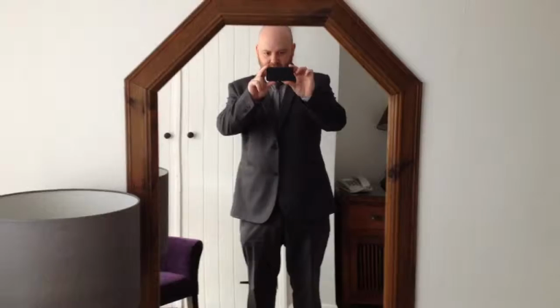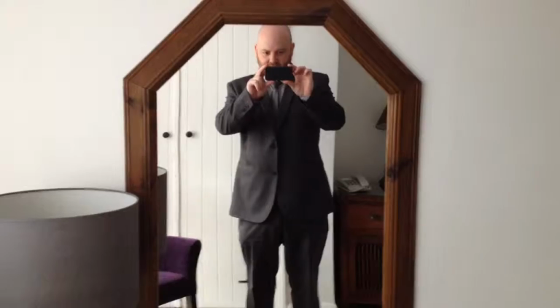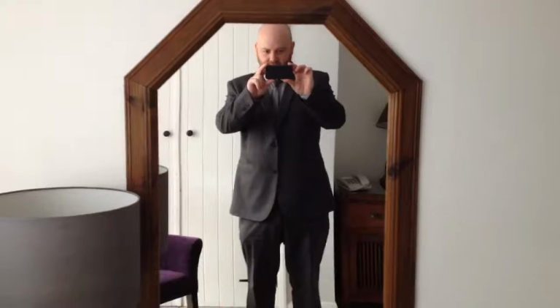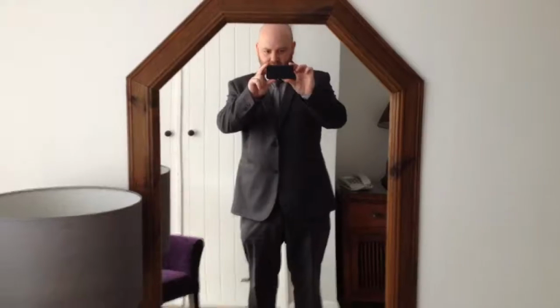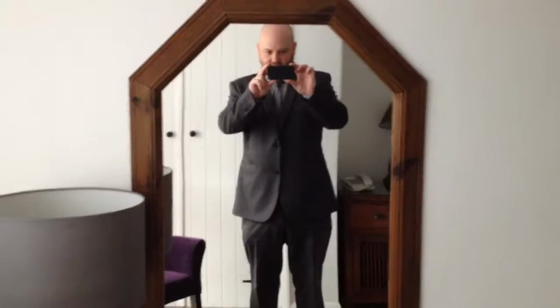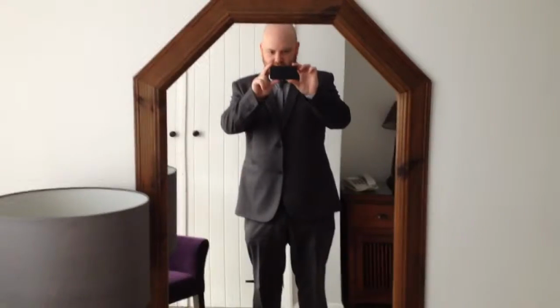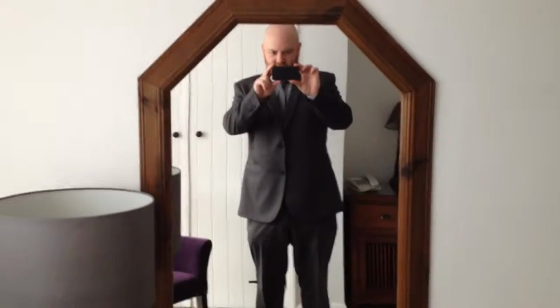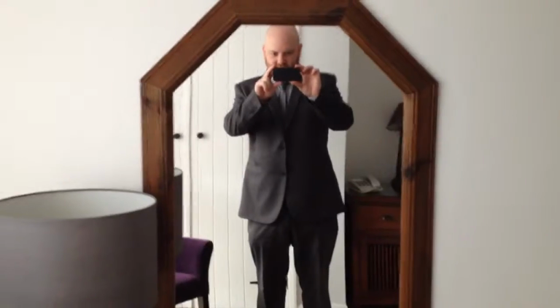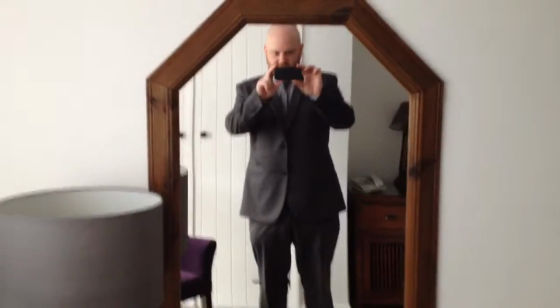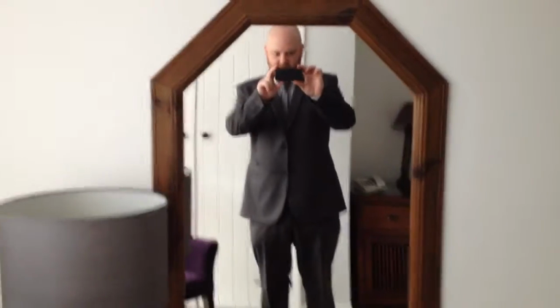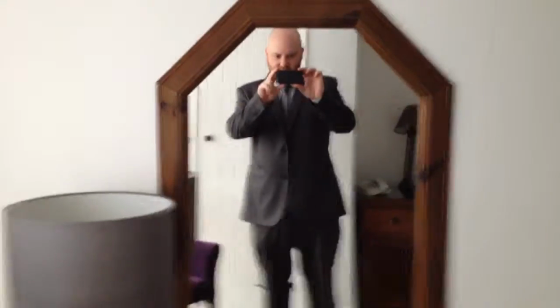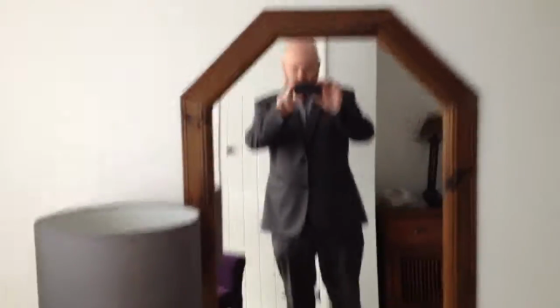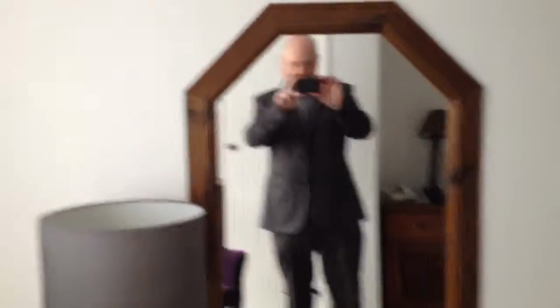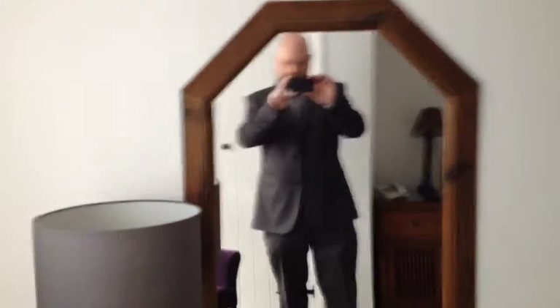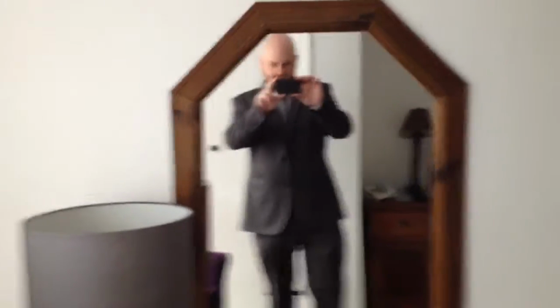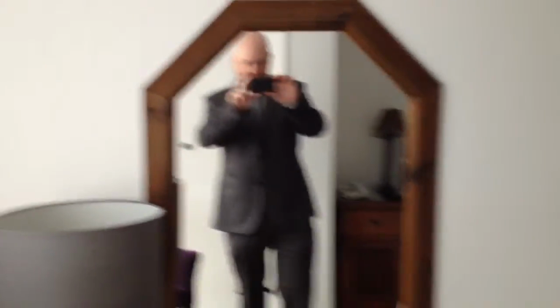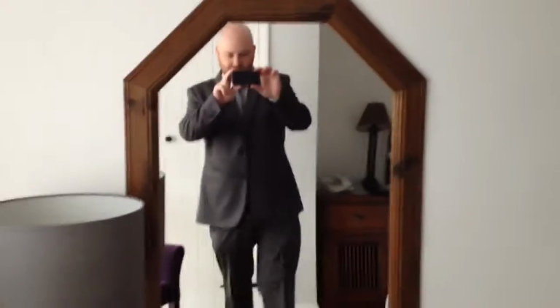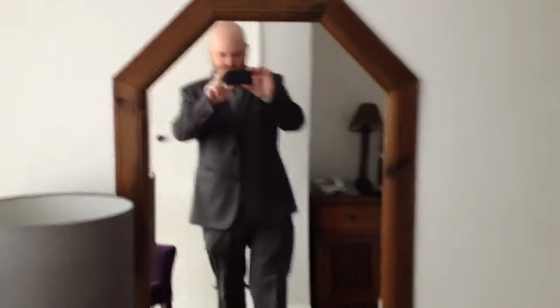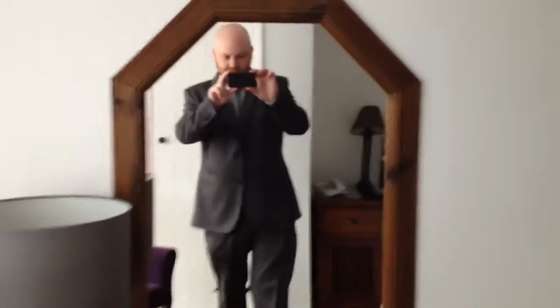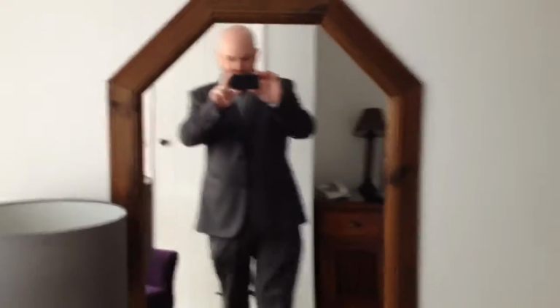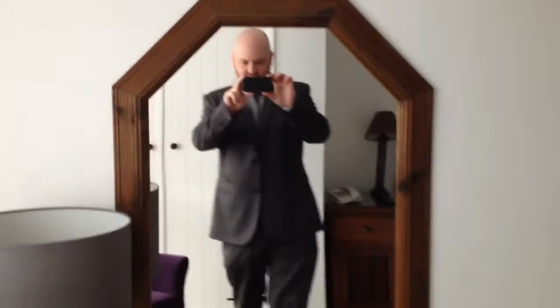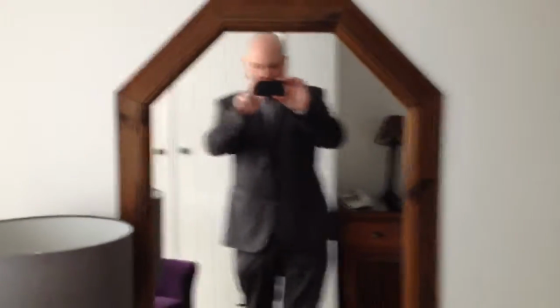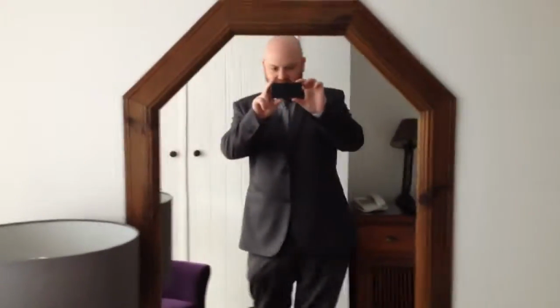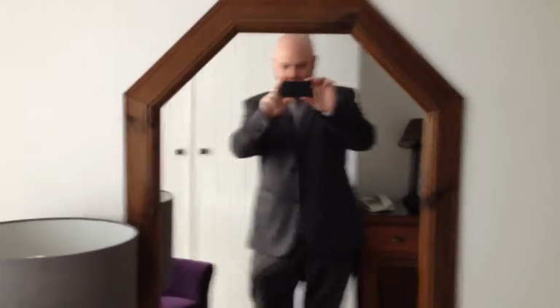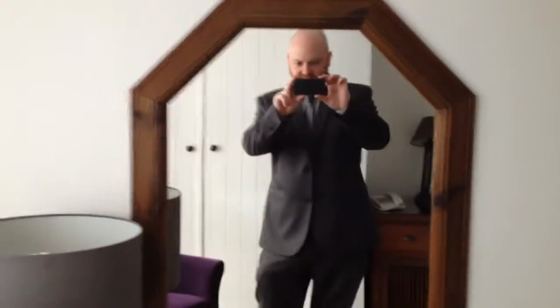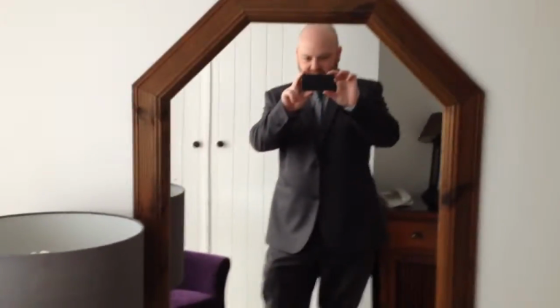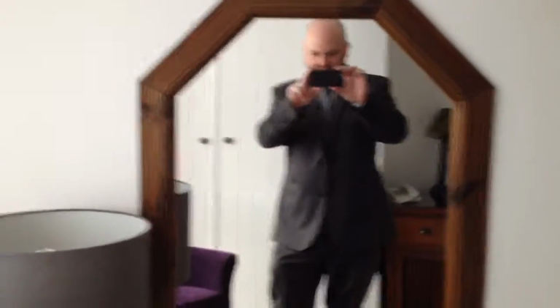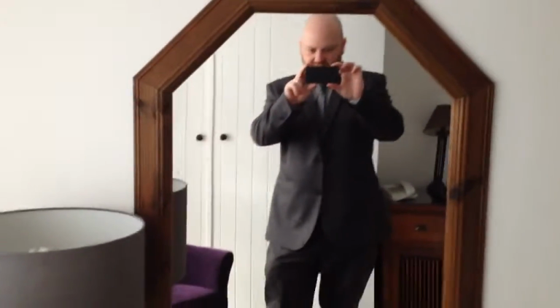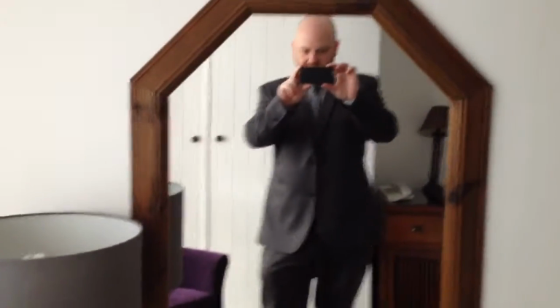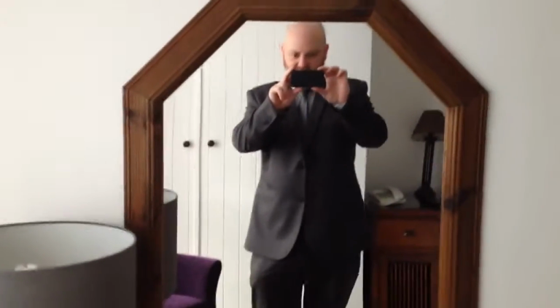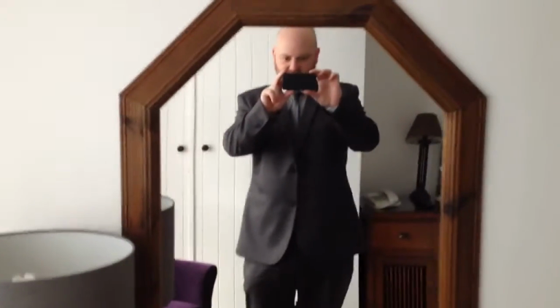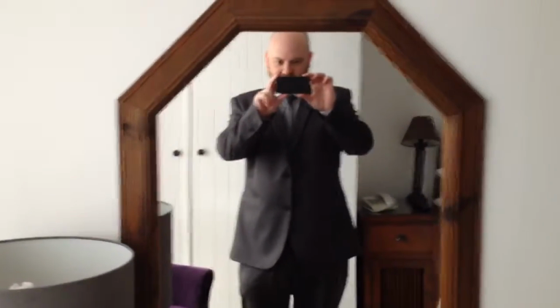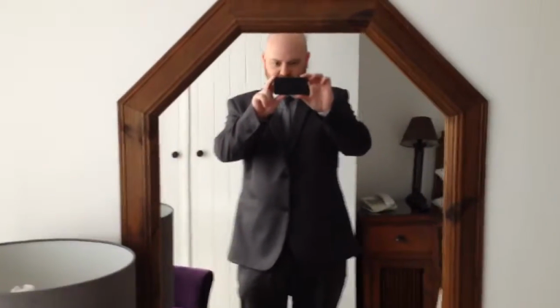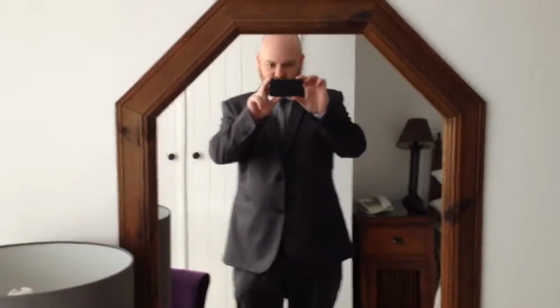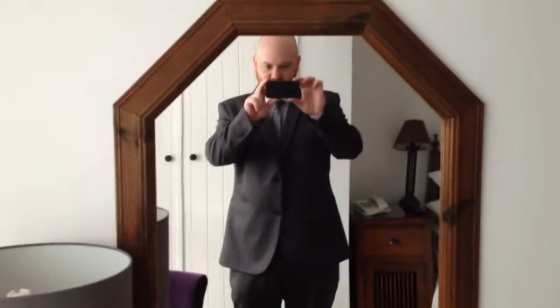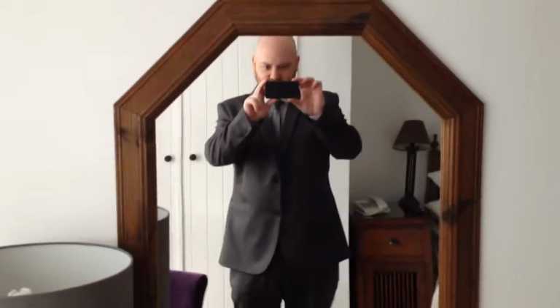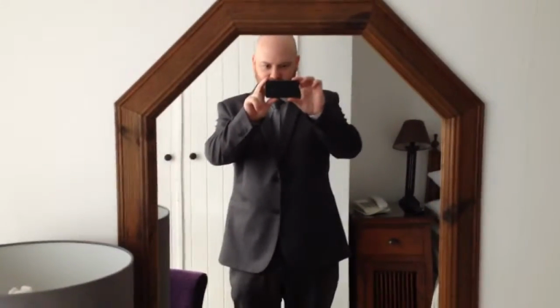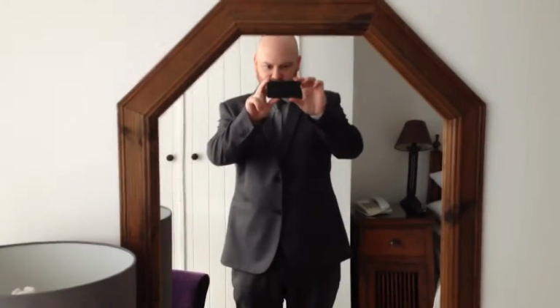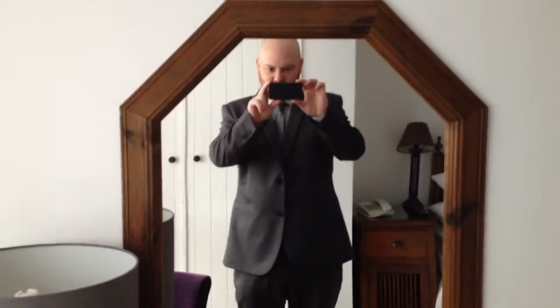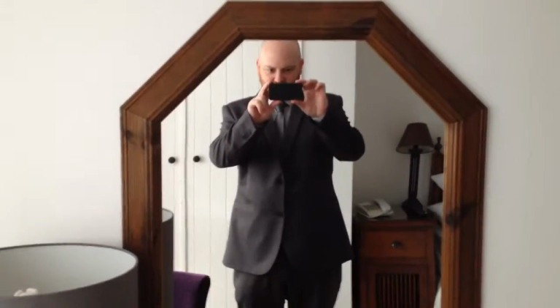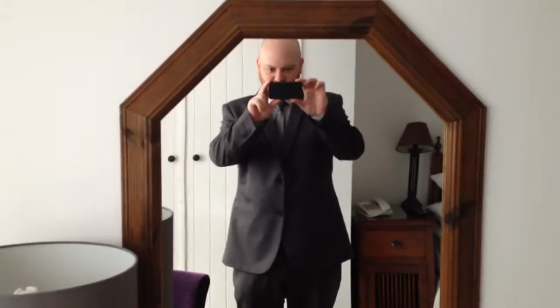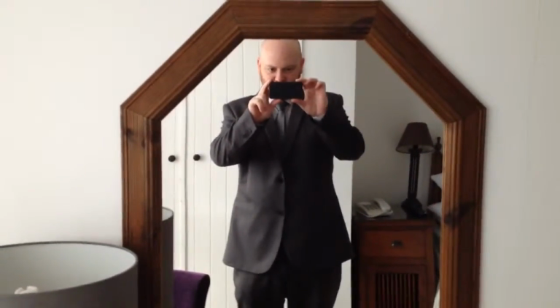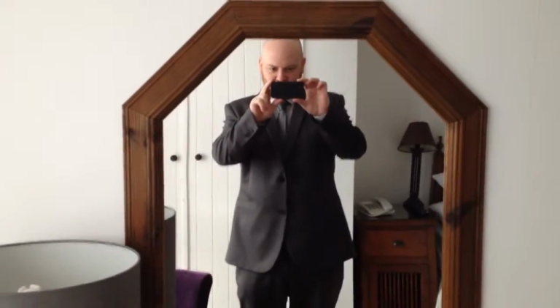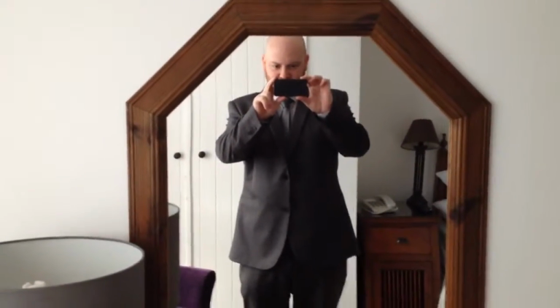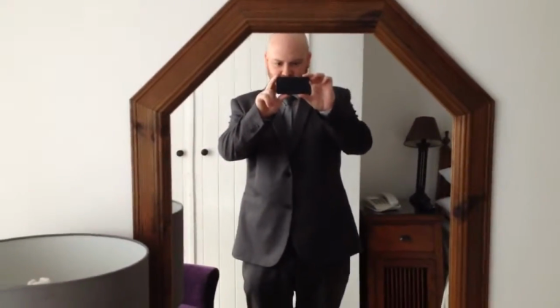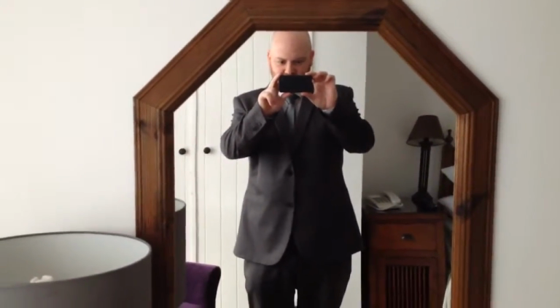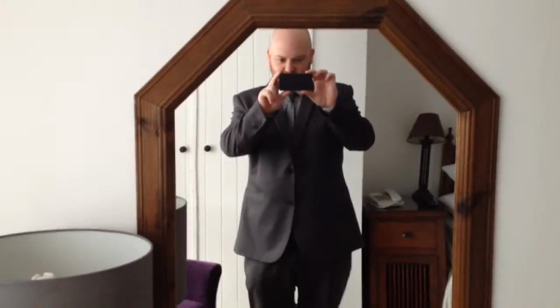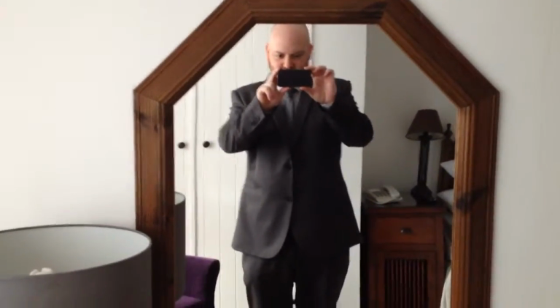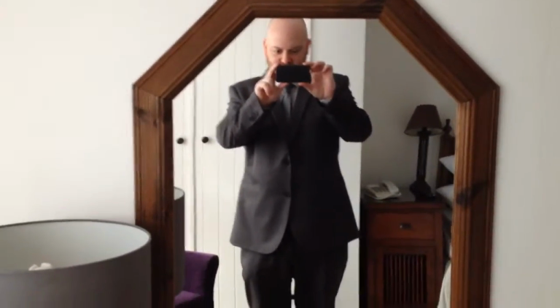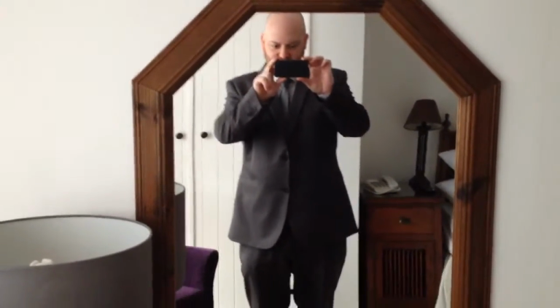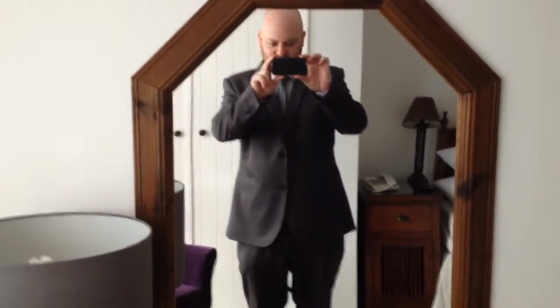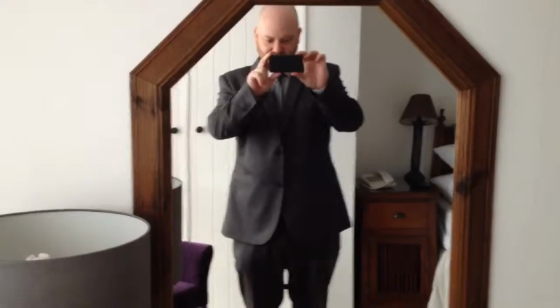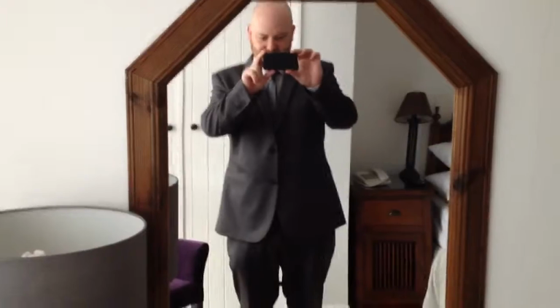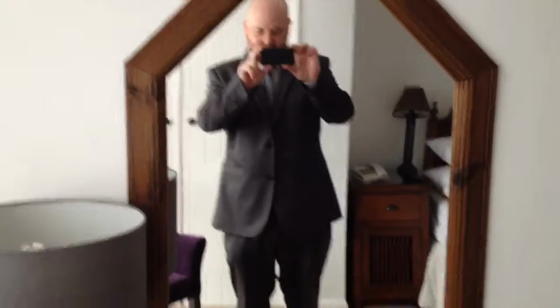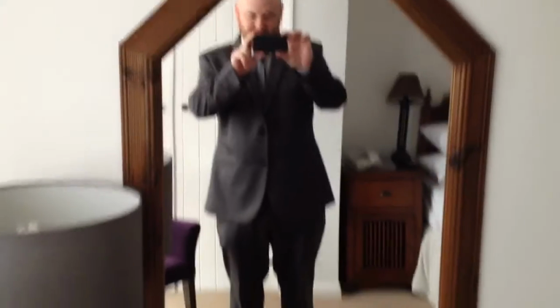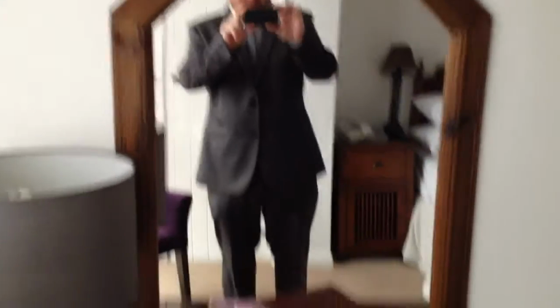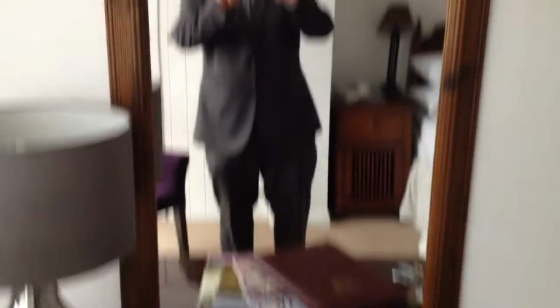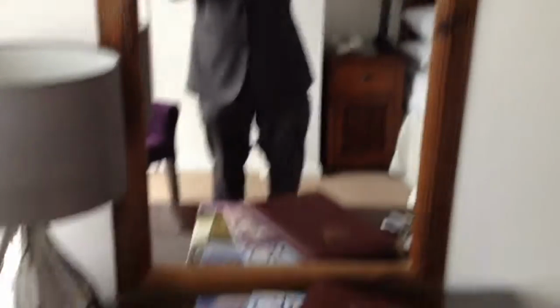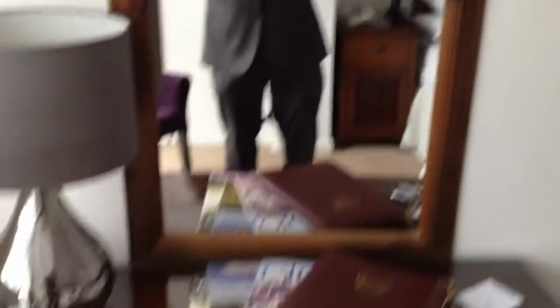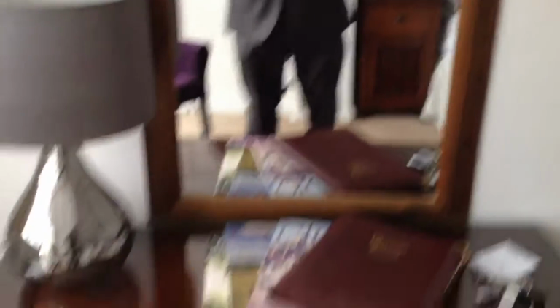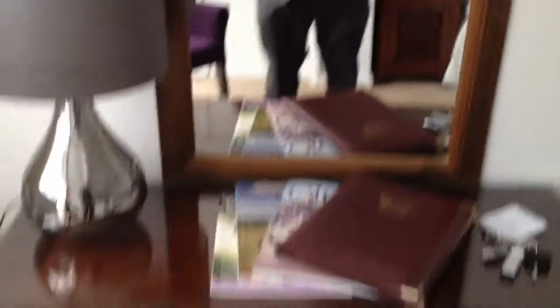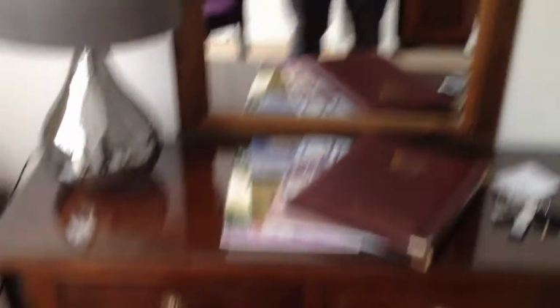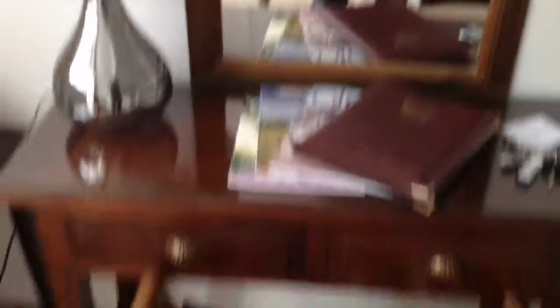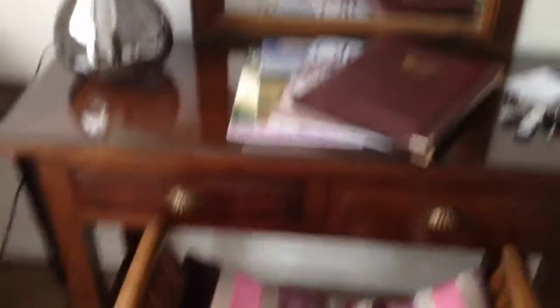Hi guys, it's Gareth here, aka Ricky, and welcome to another exciting hotel room tour. So today I'm in Chichester, in this lovely little country hotel.